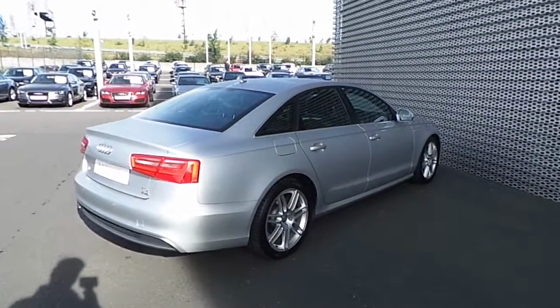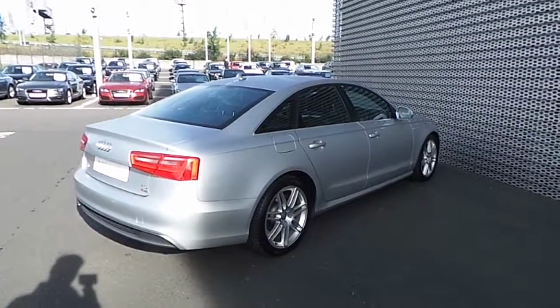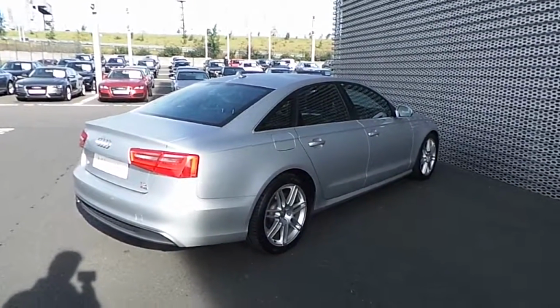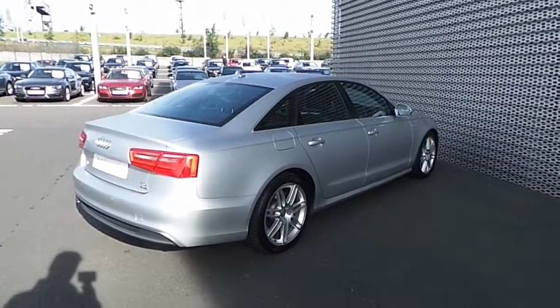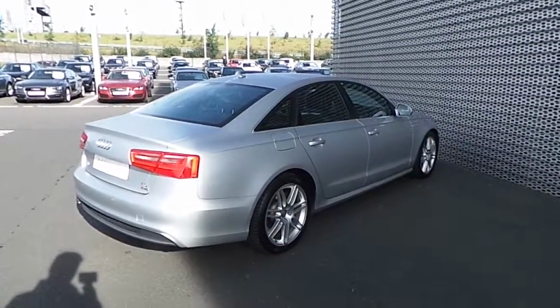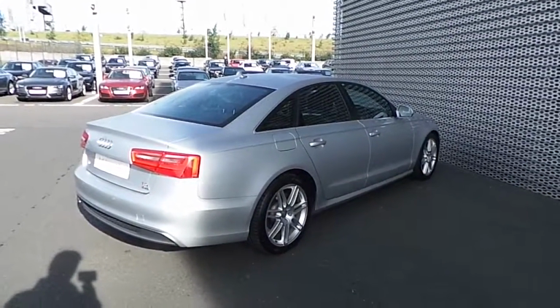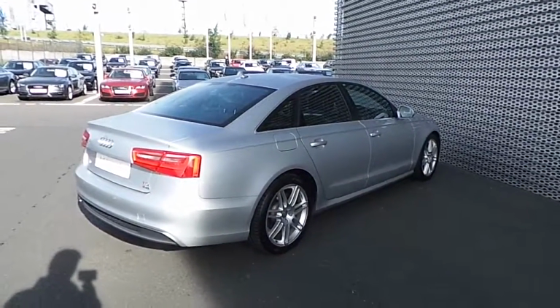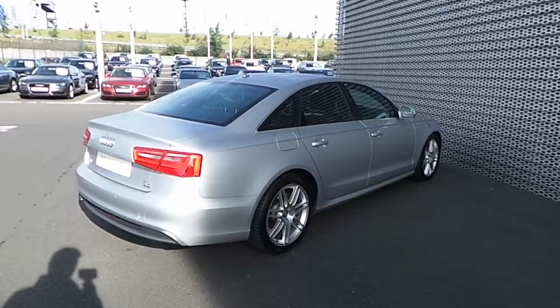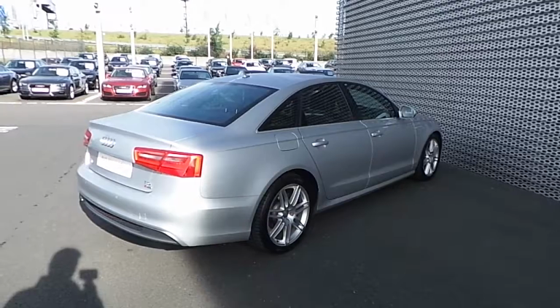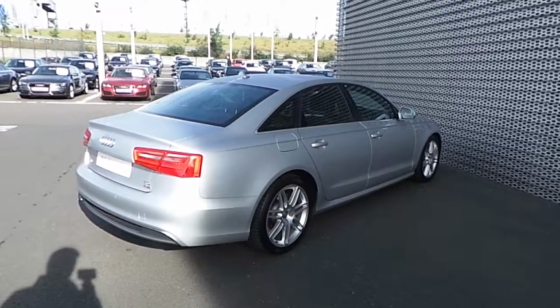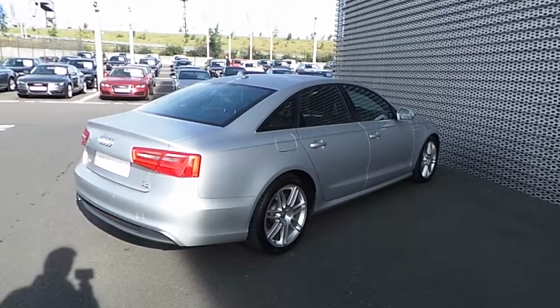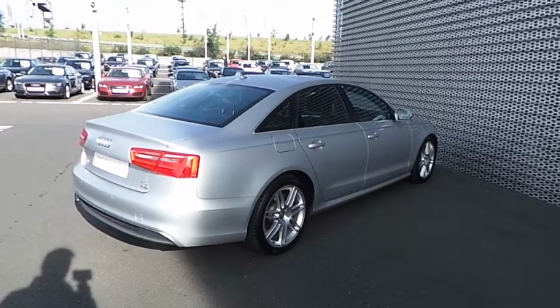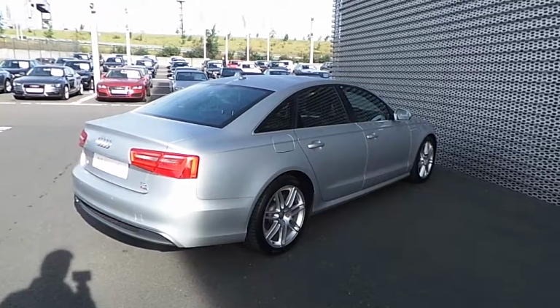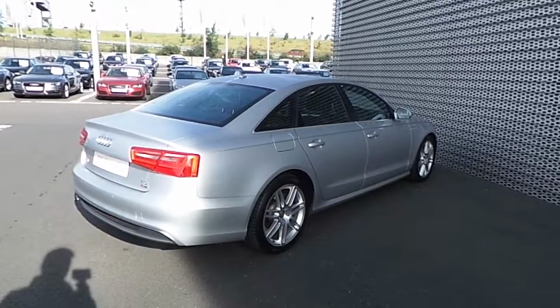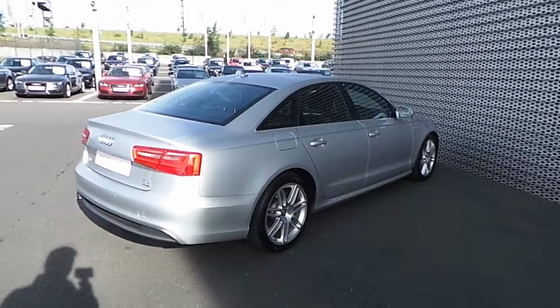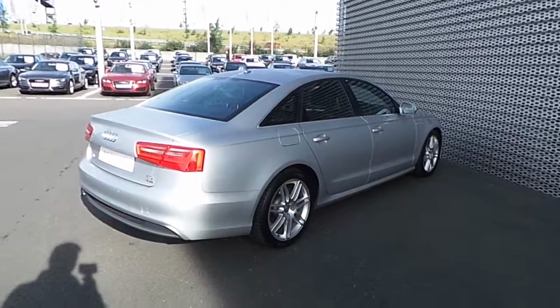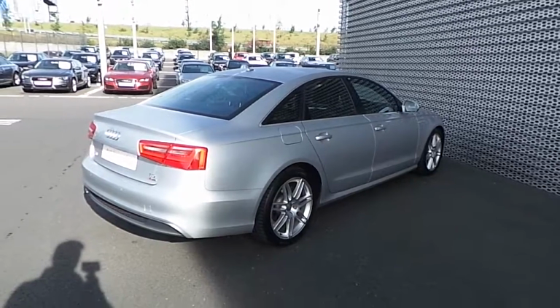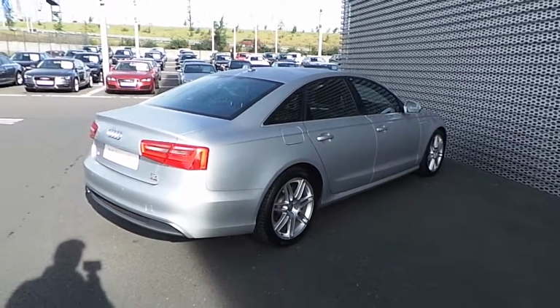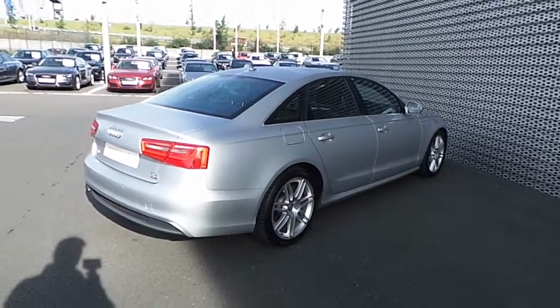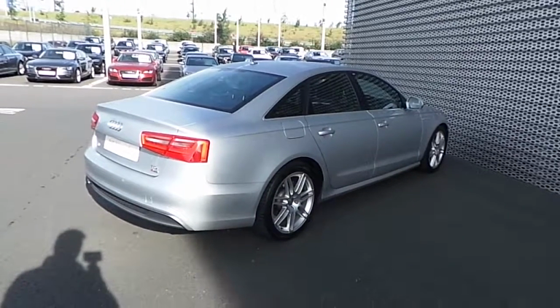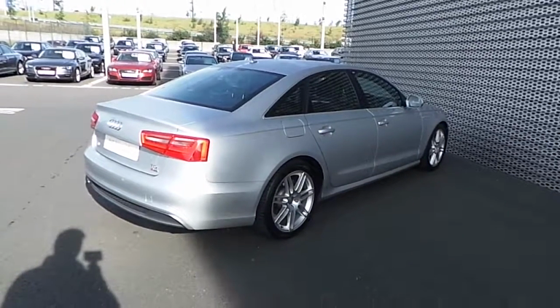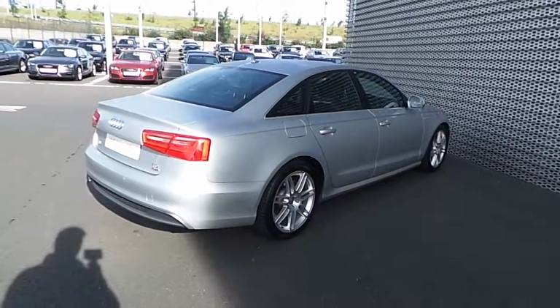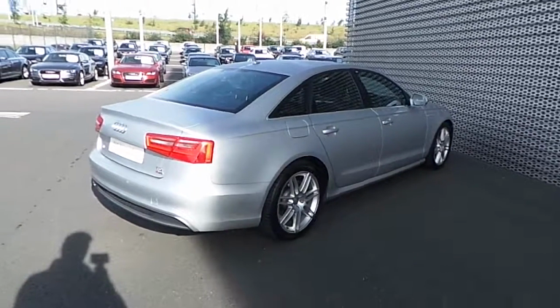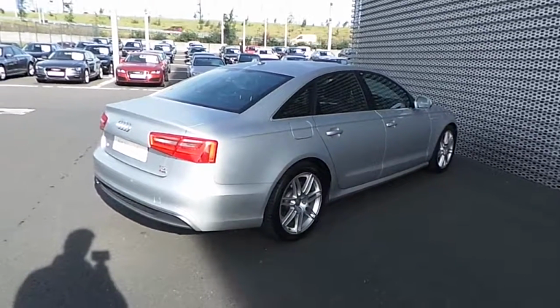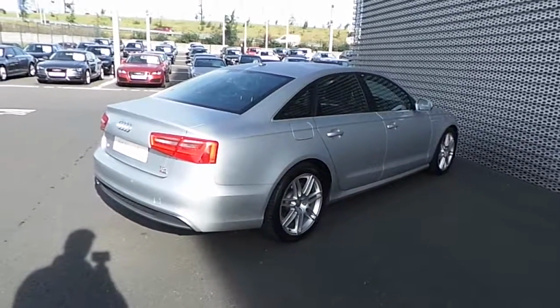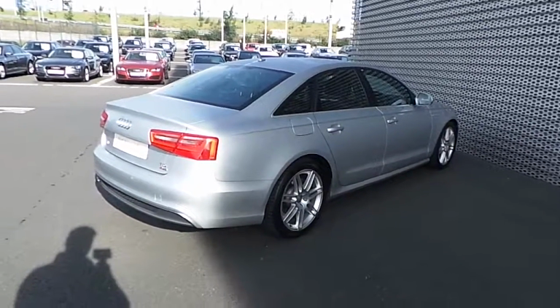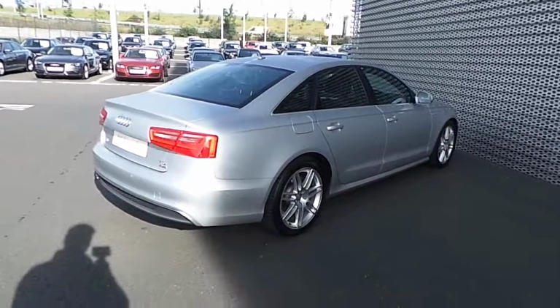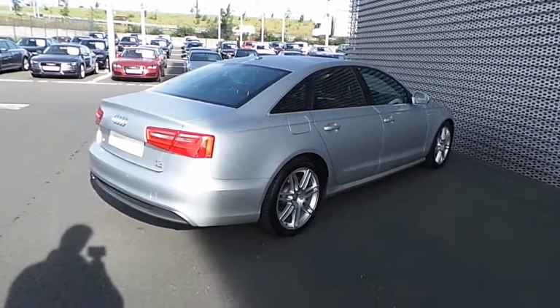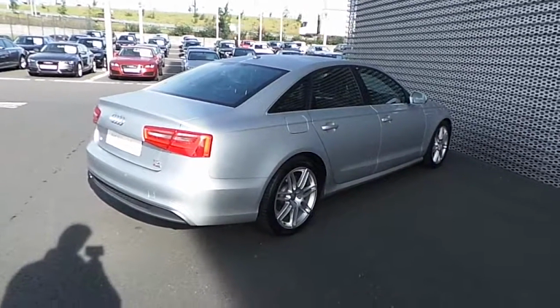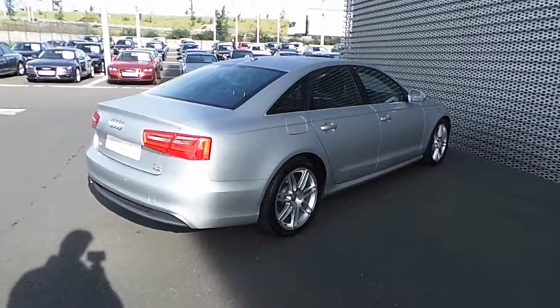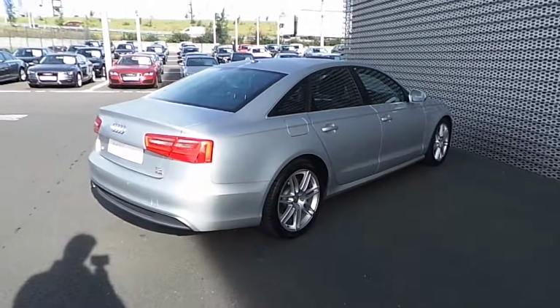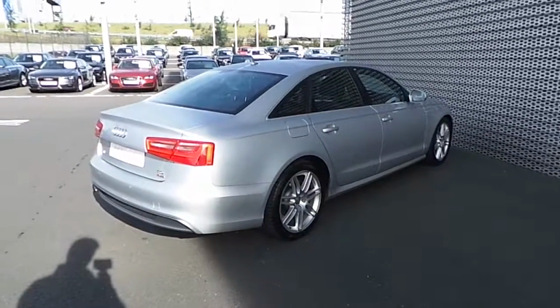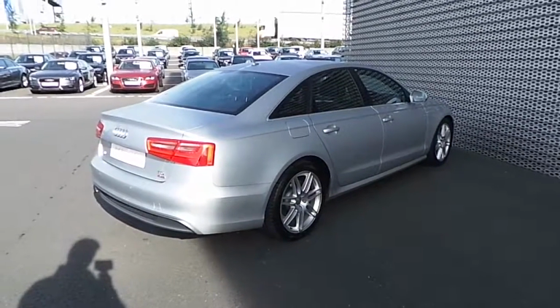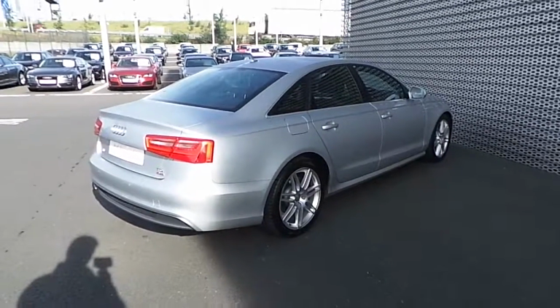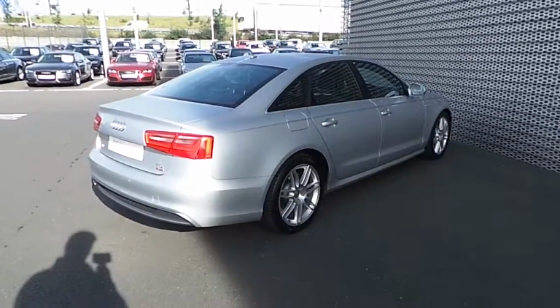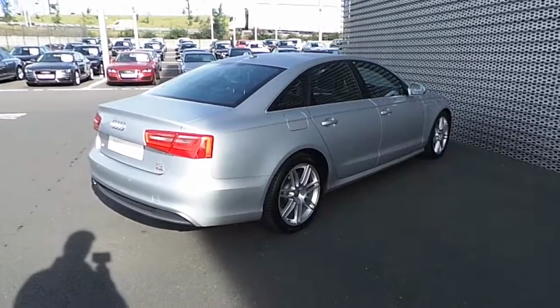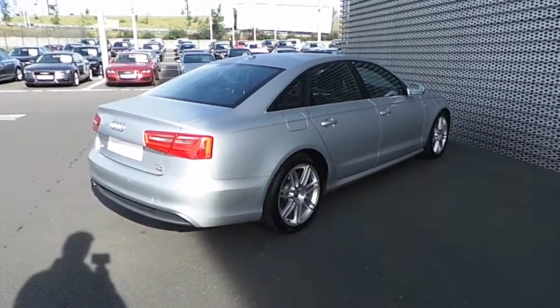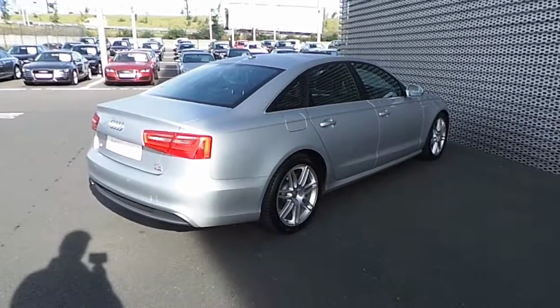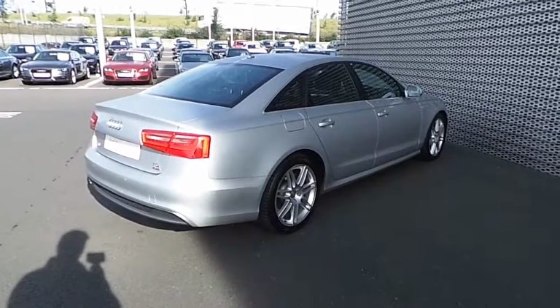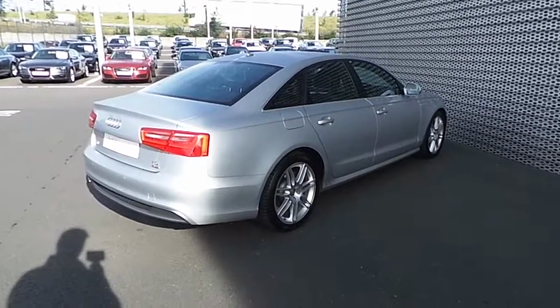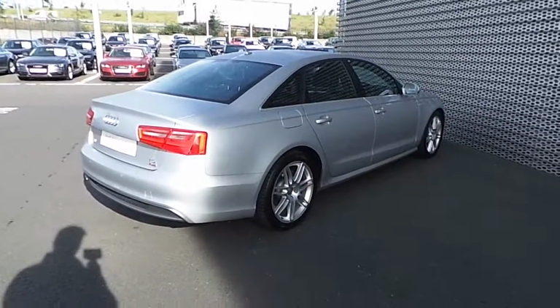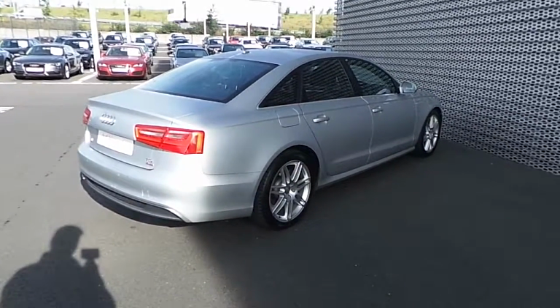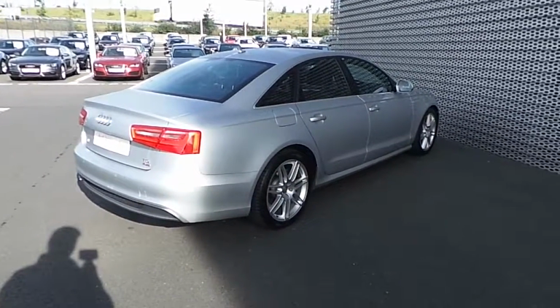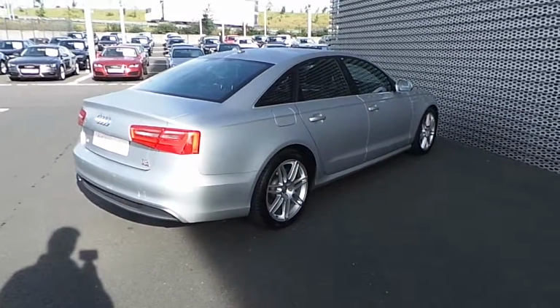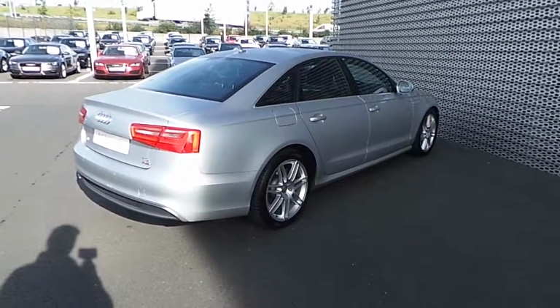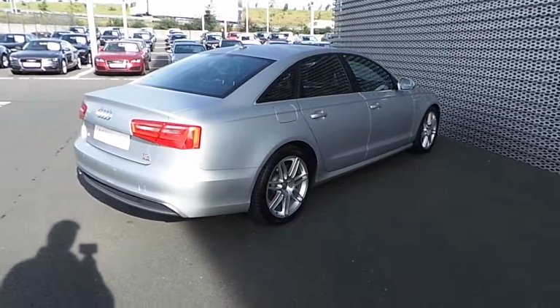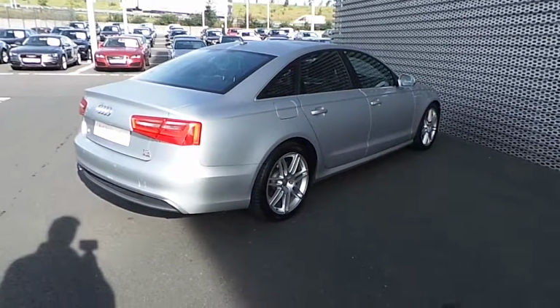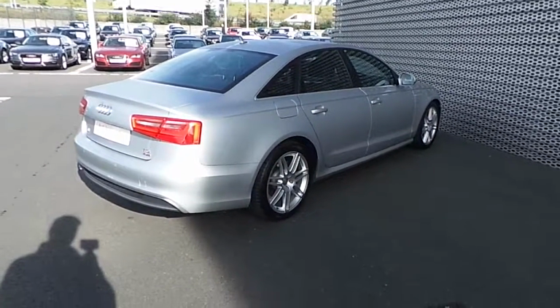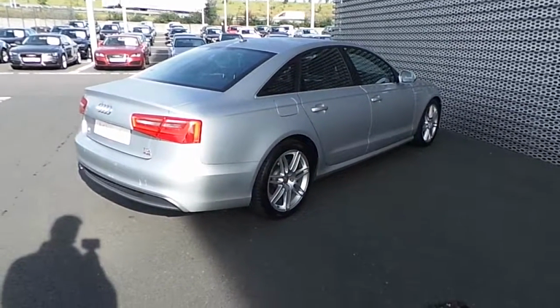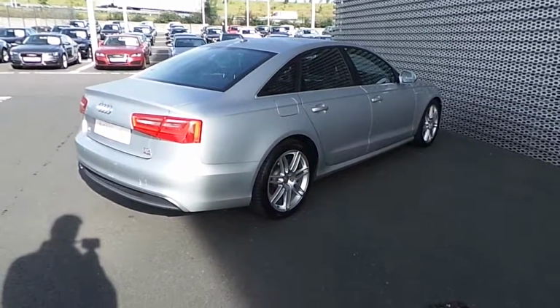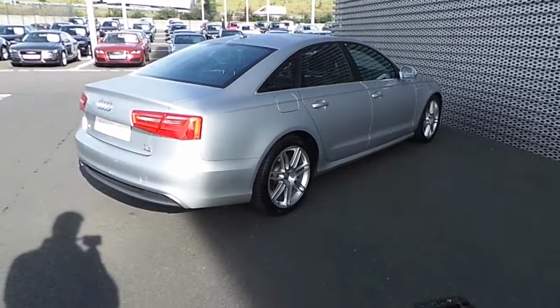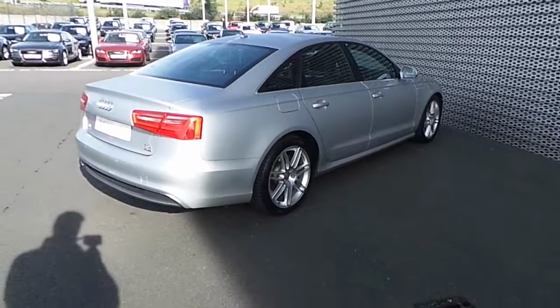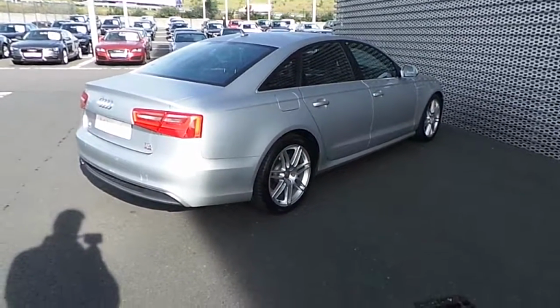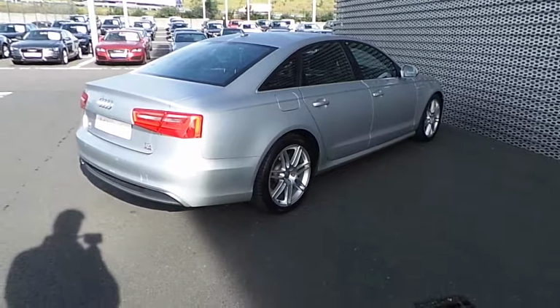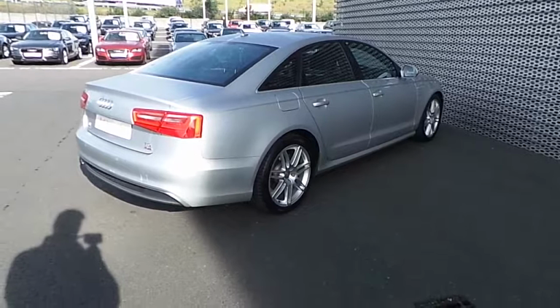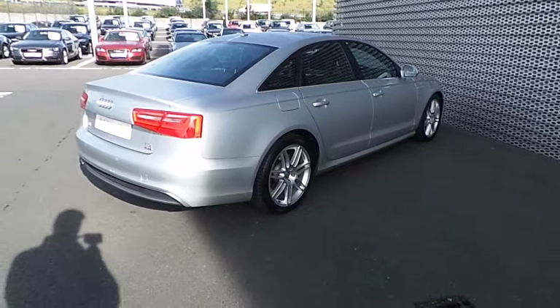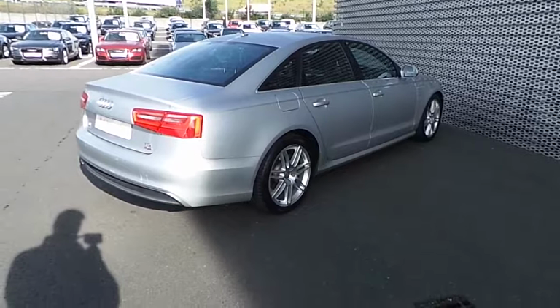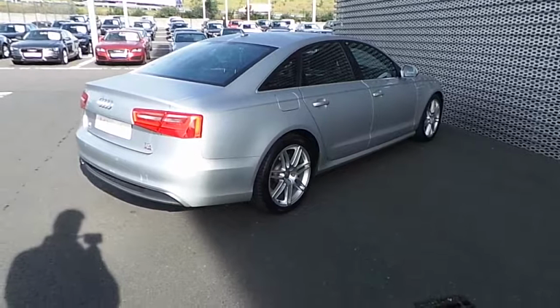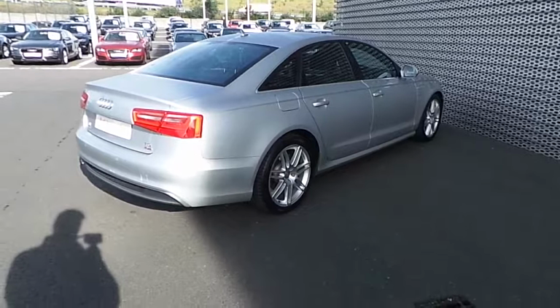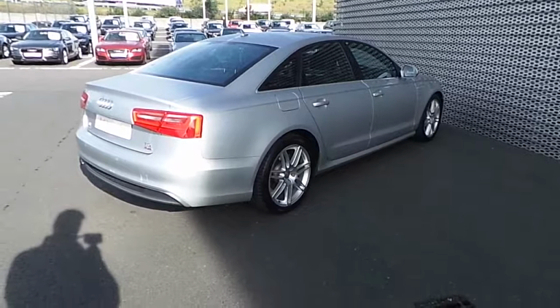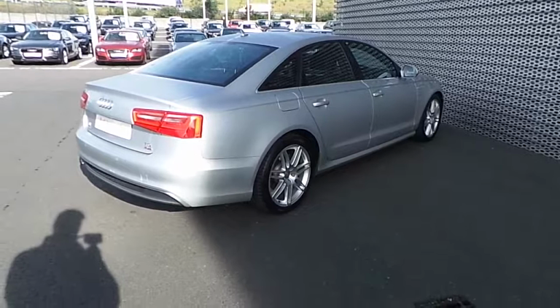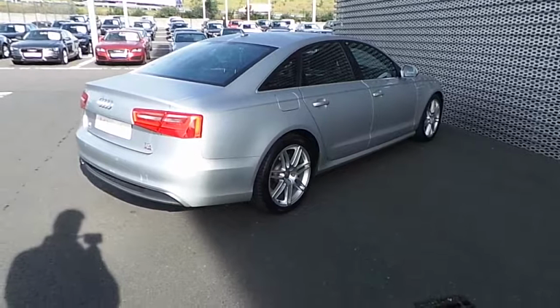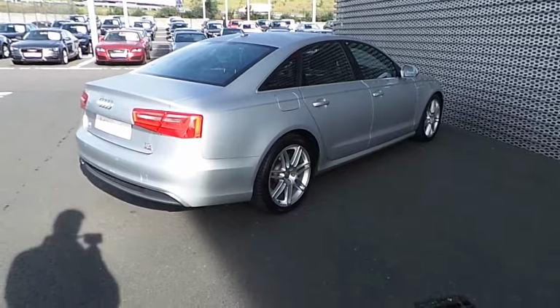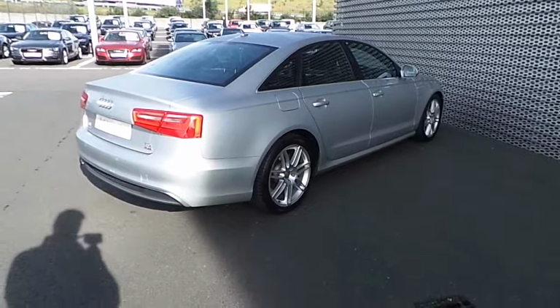This A6 is available to view today at Audi North Dublin. Please don't hesitate to contact our sales team or to stop by and check it out. Thank you for watching this video.